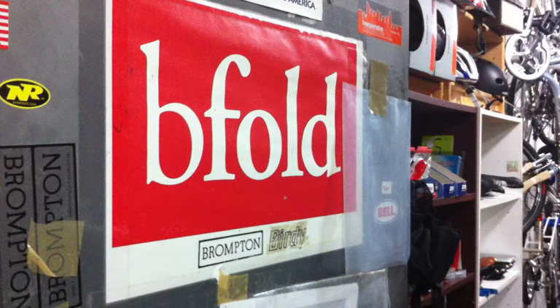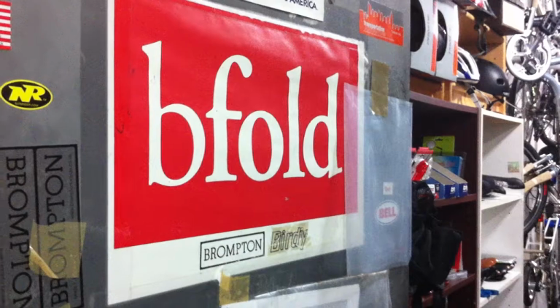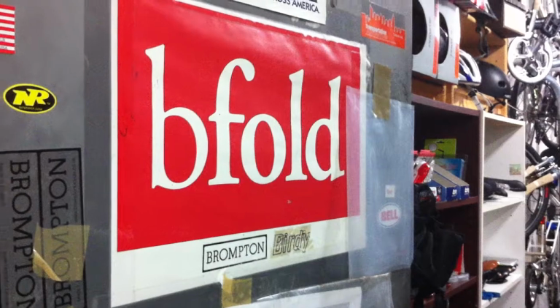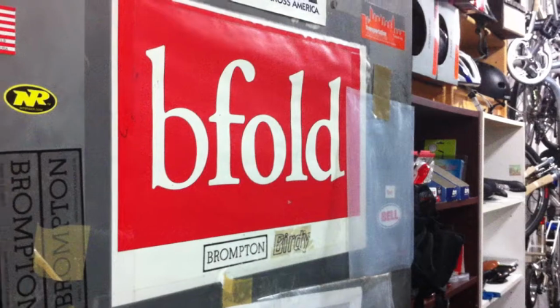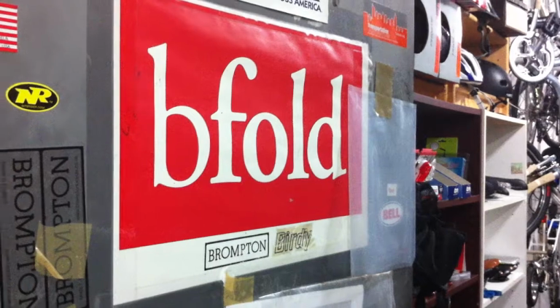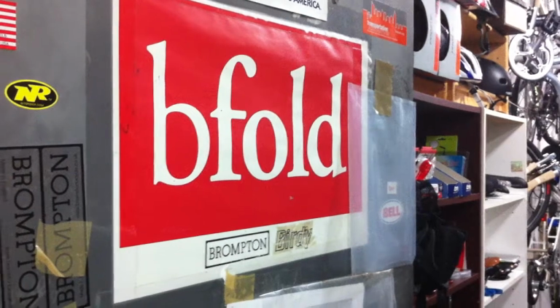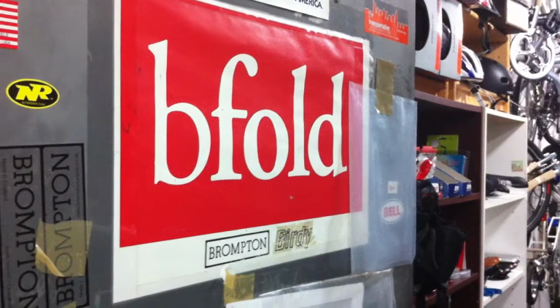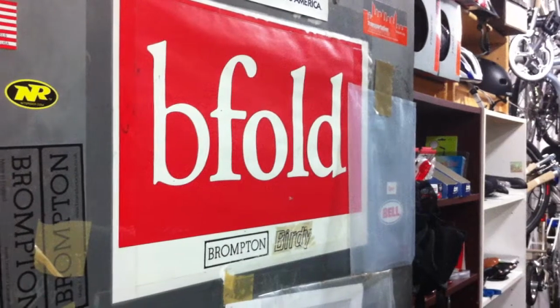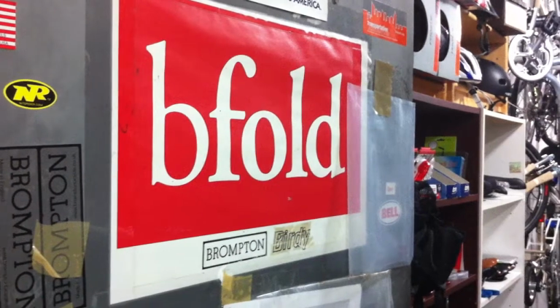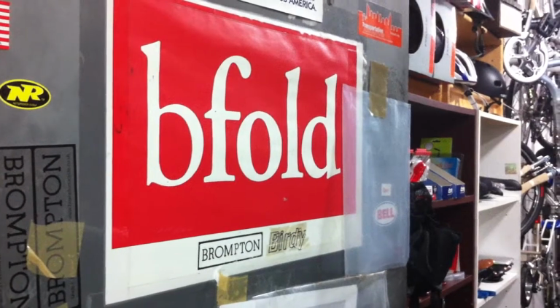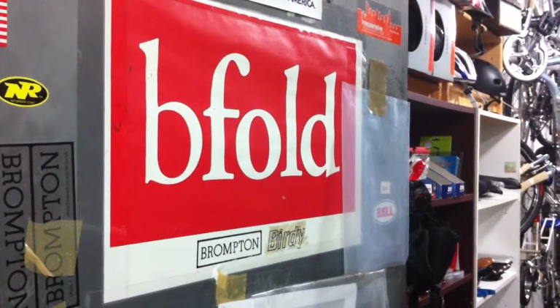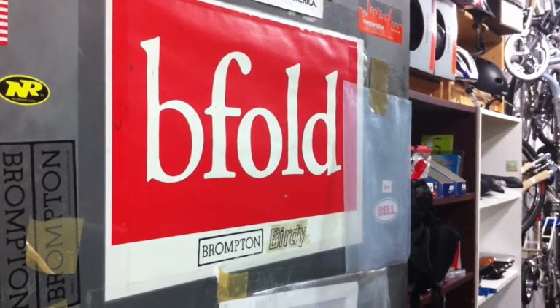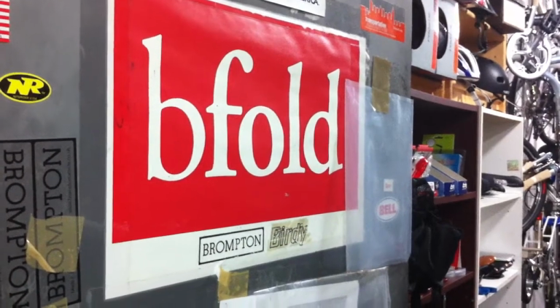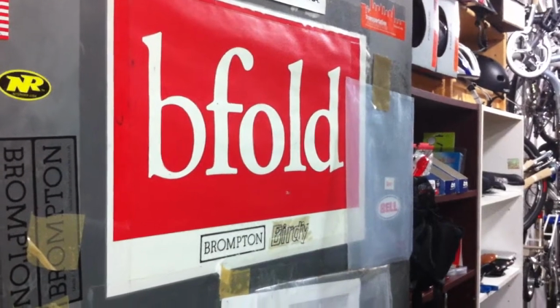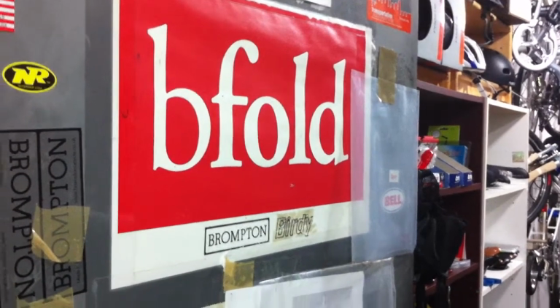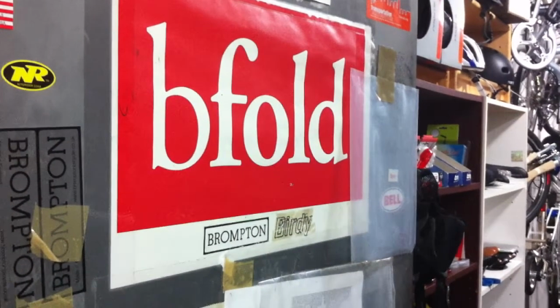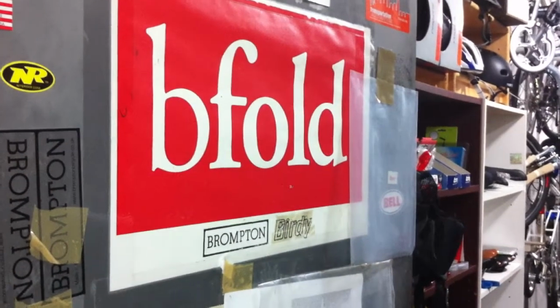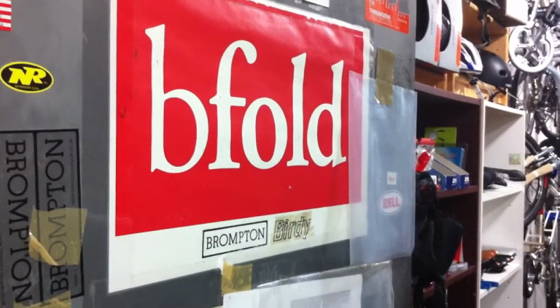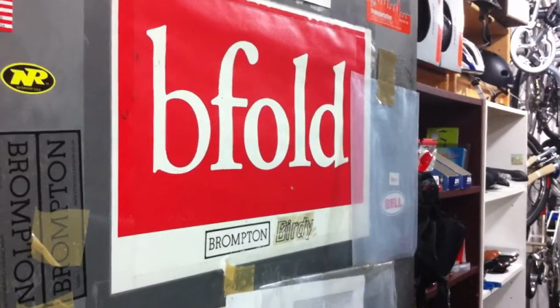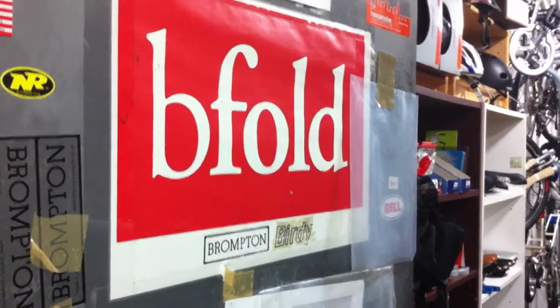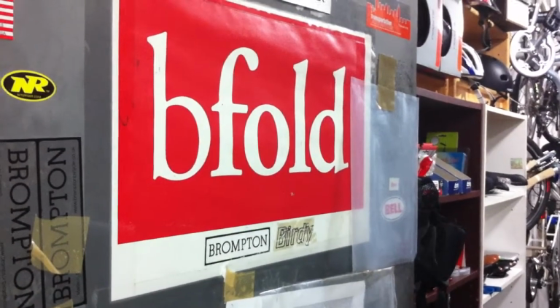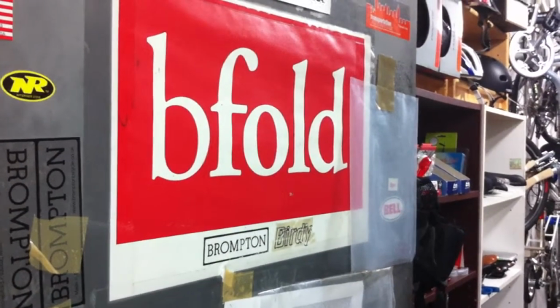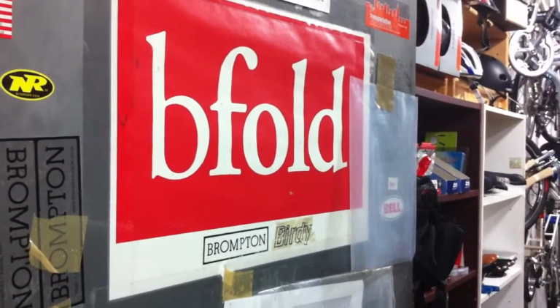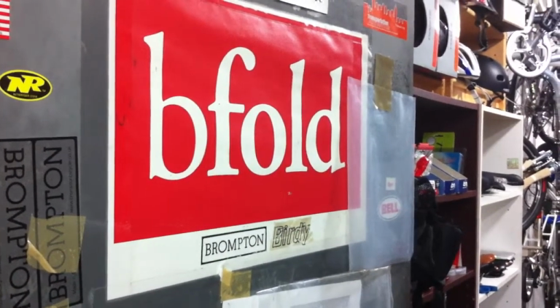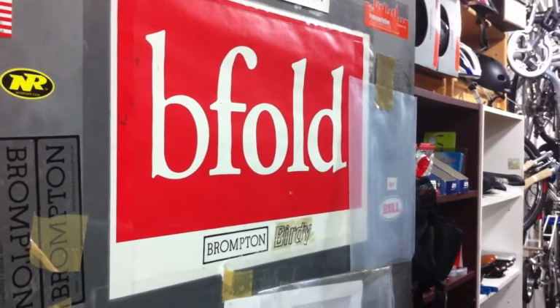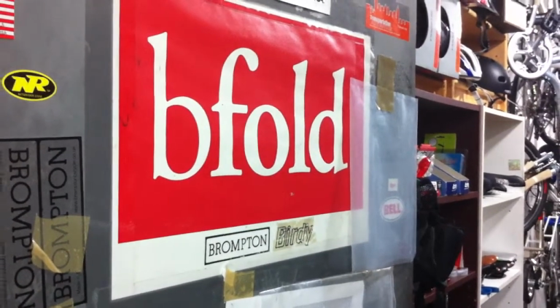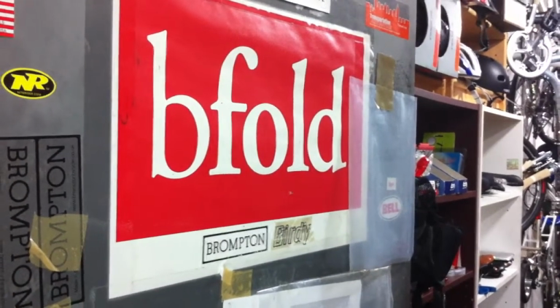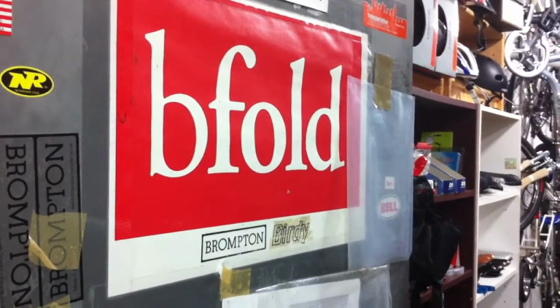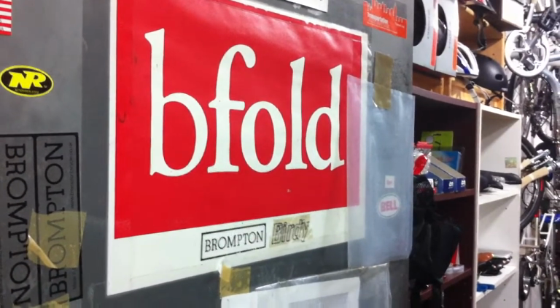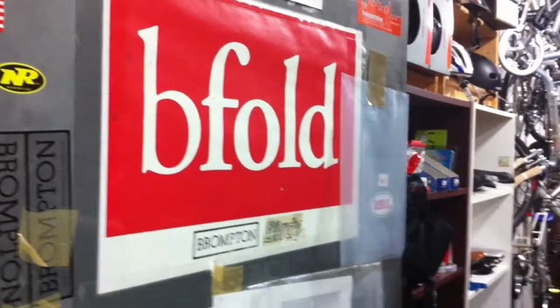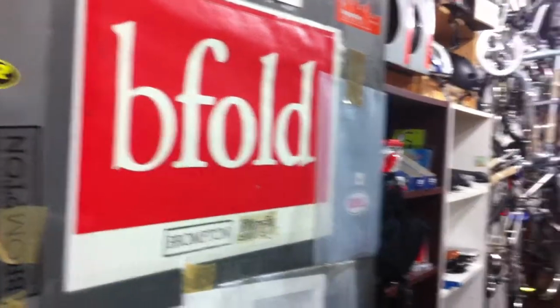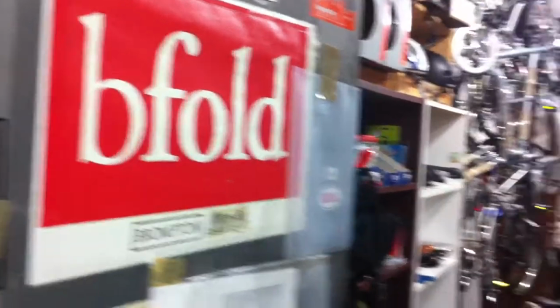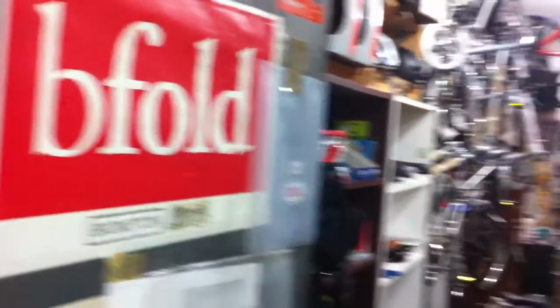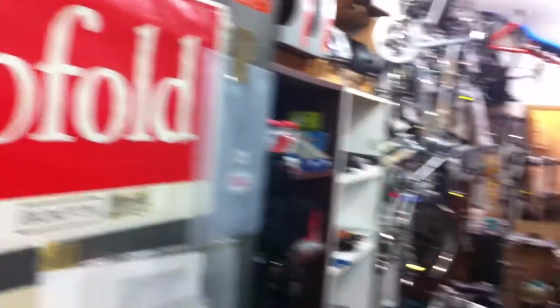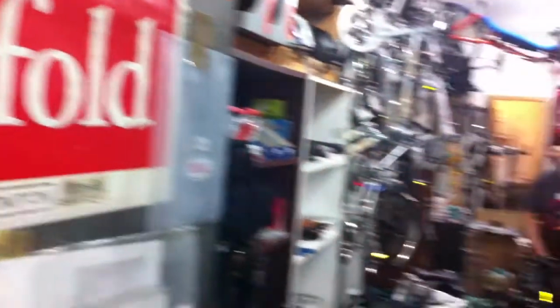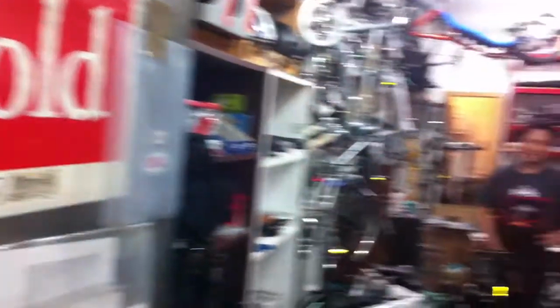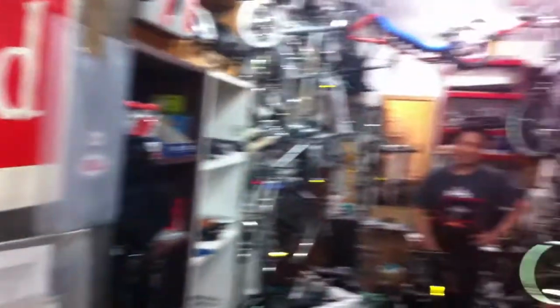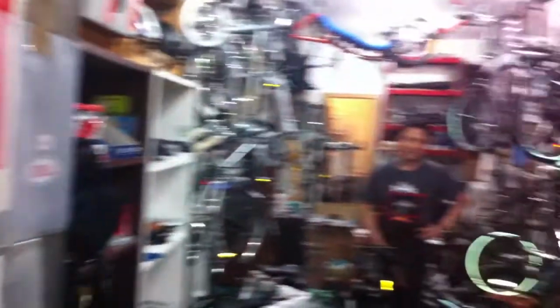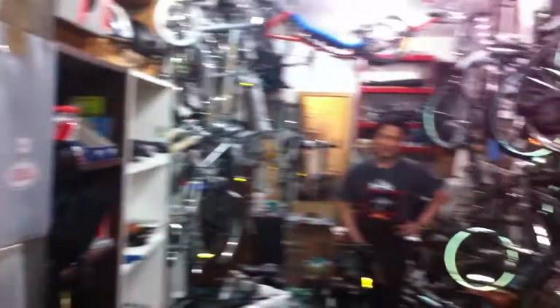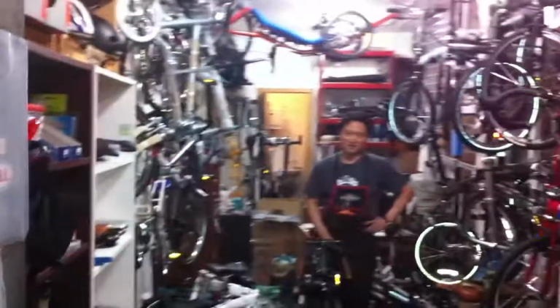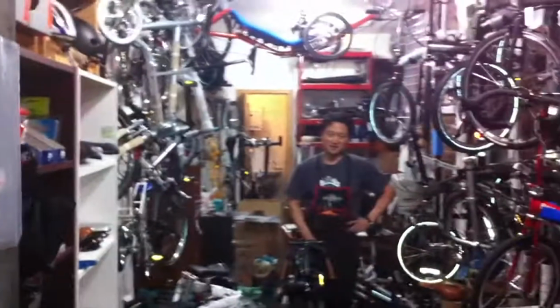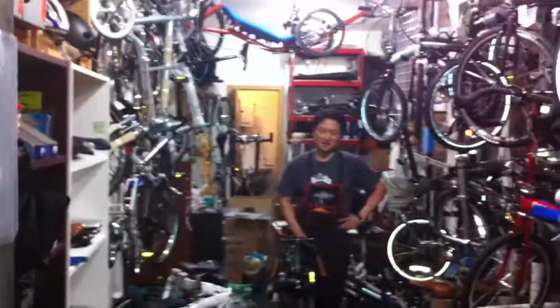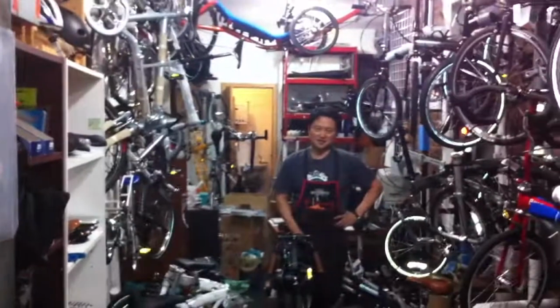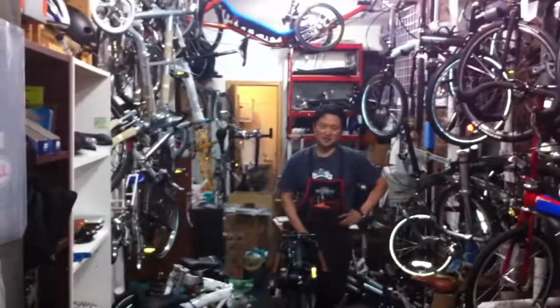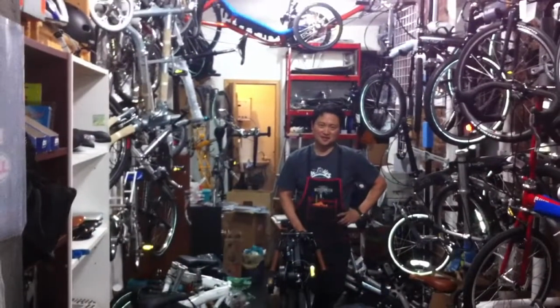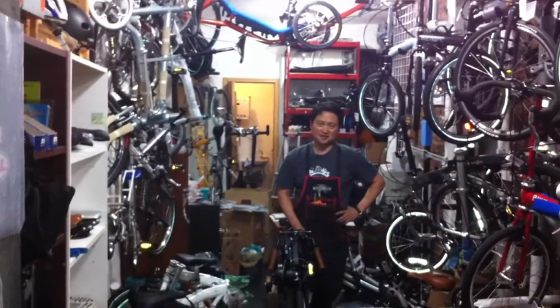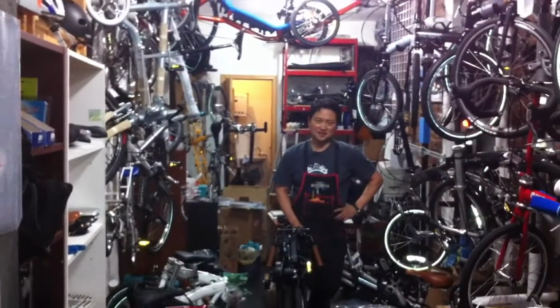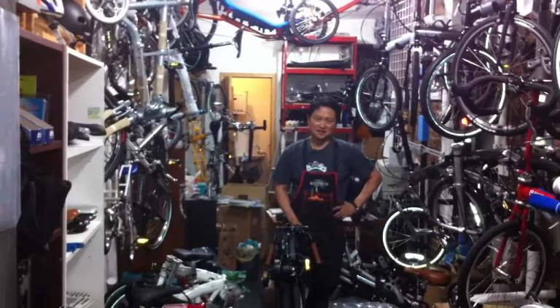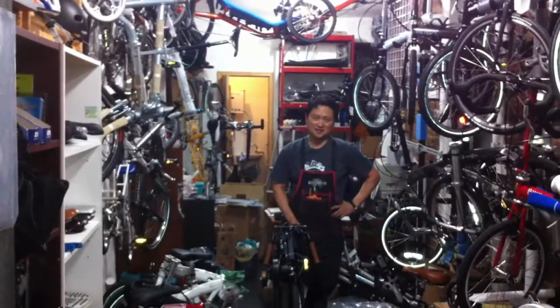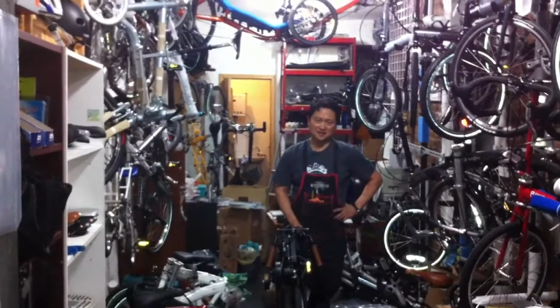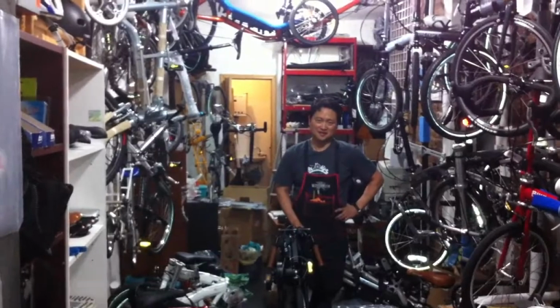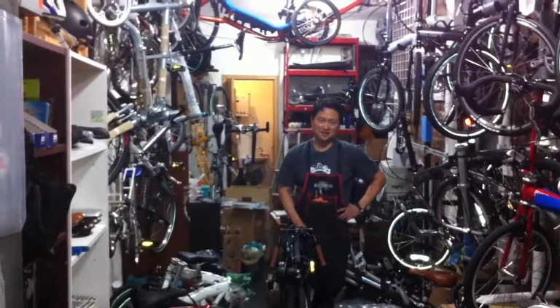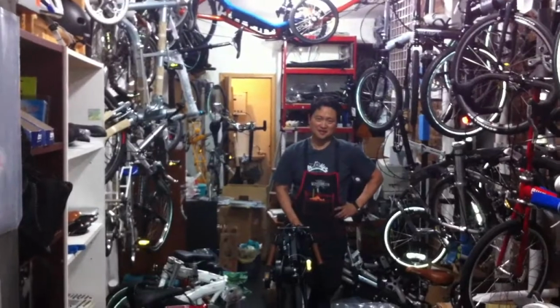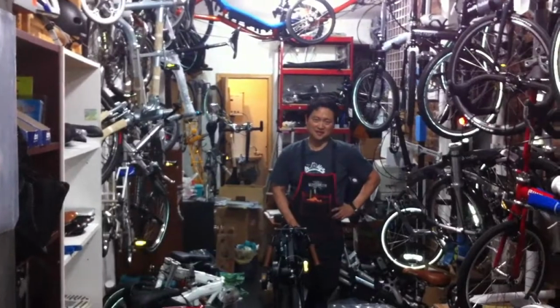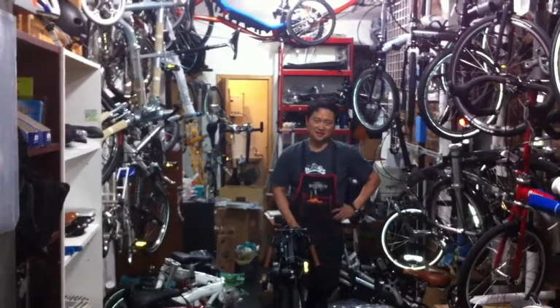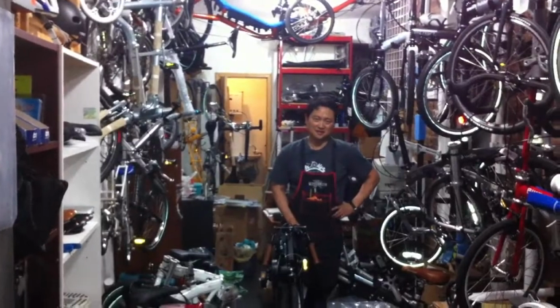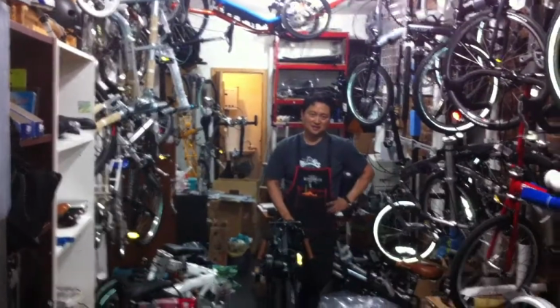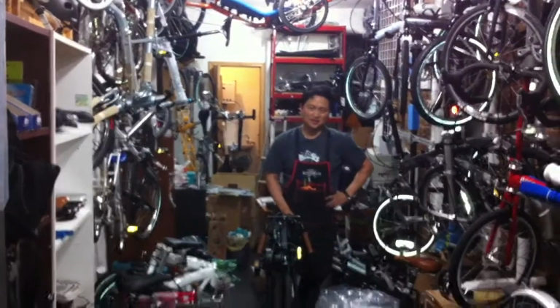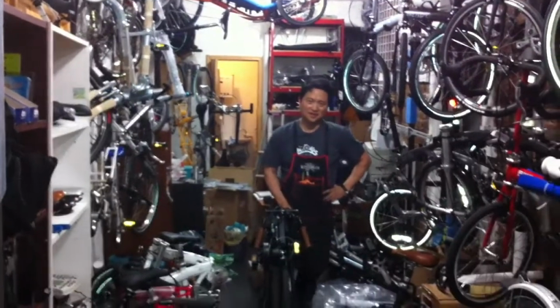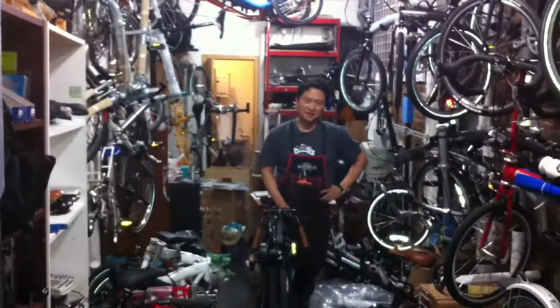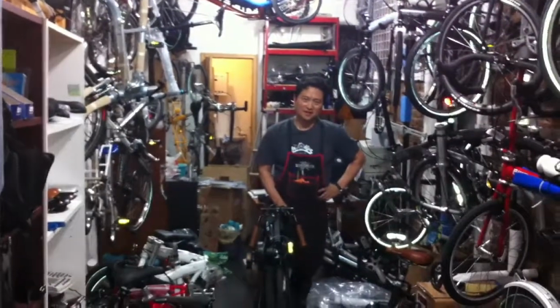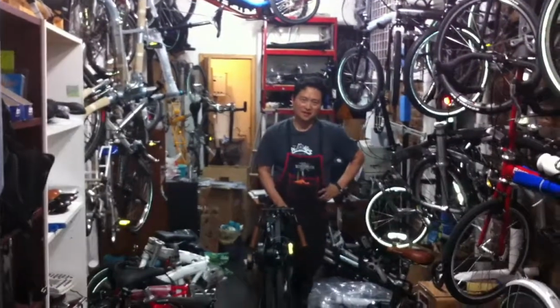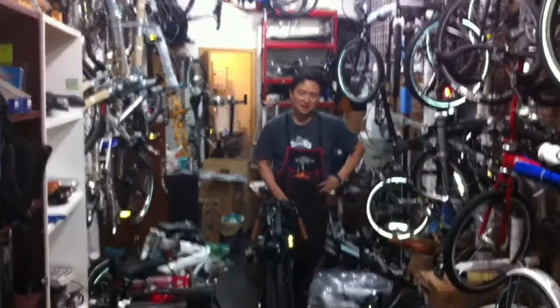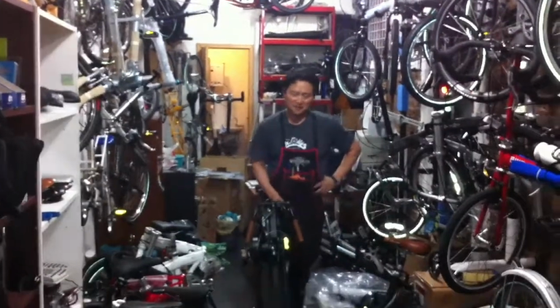Alright, this is the IFMODE kickstand installation. David will be doing the demonstration. Come on over, David.